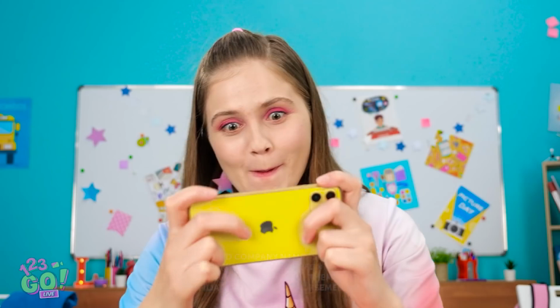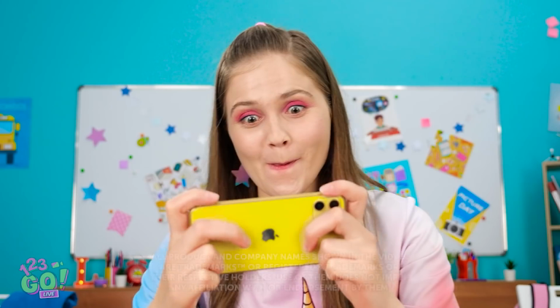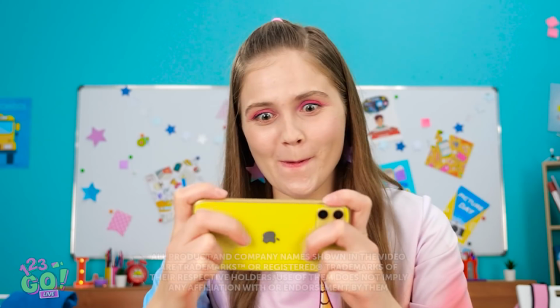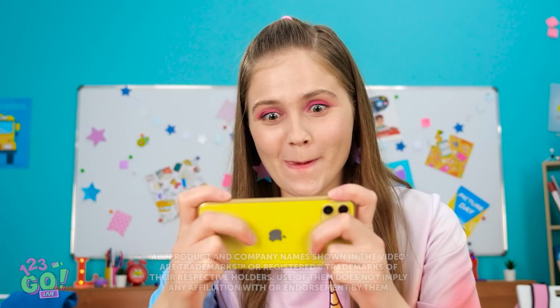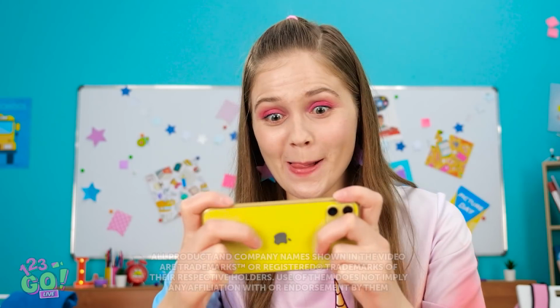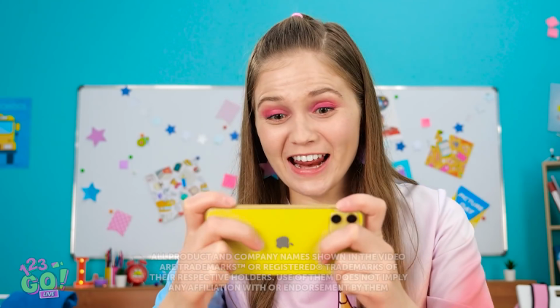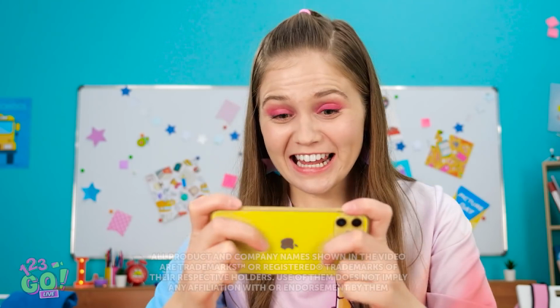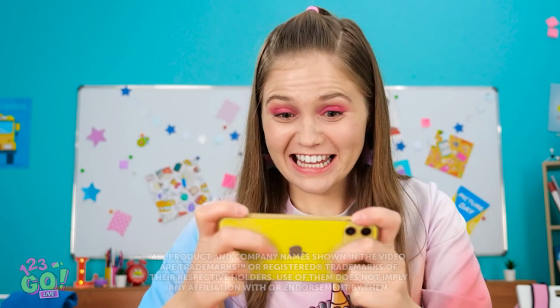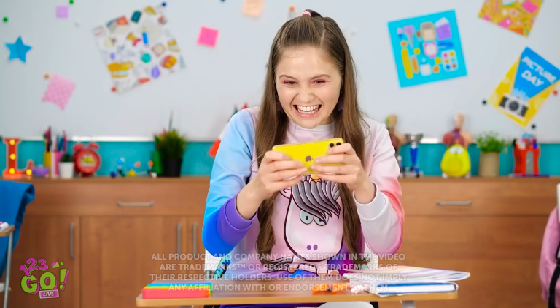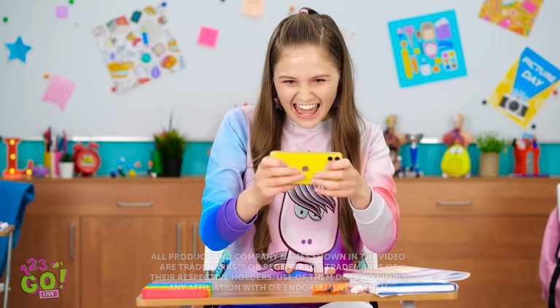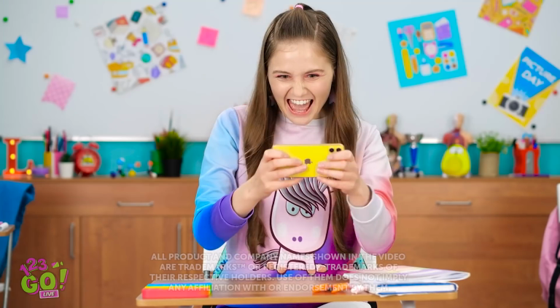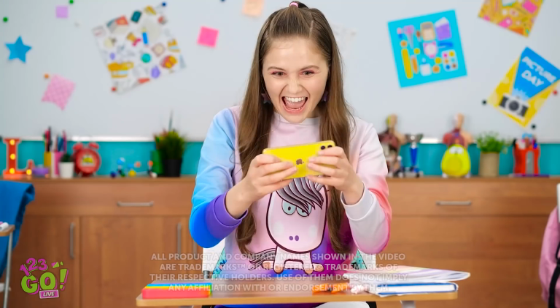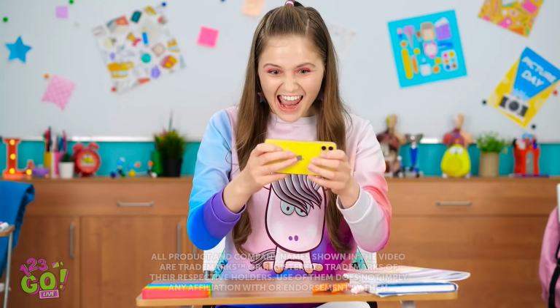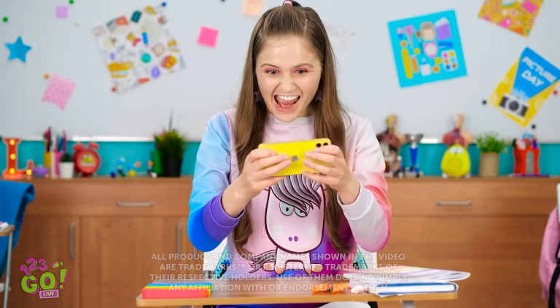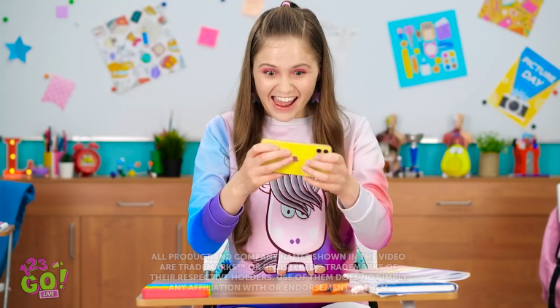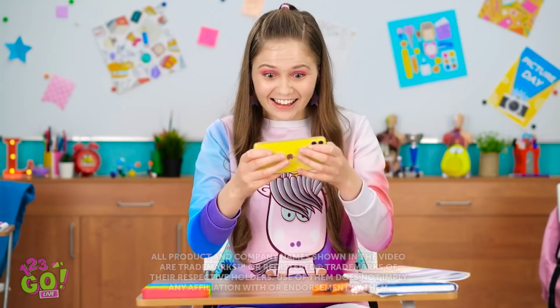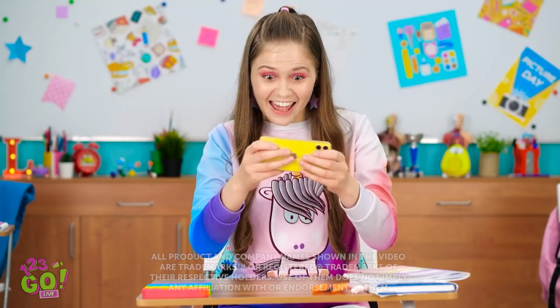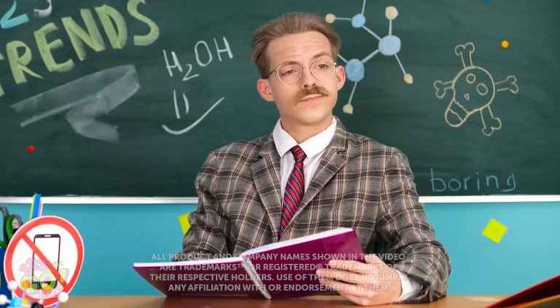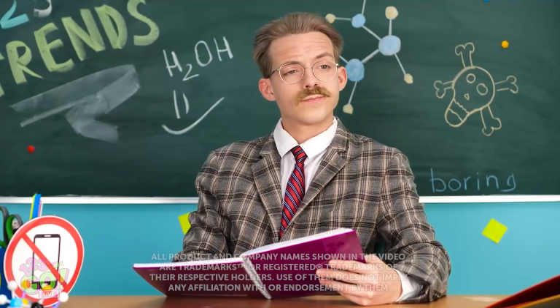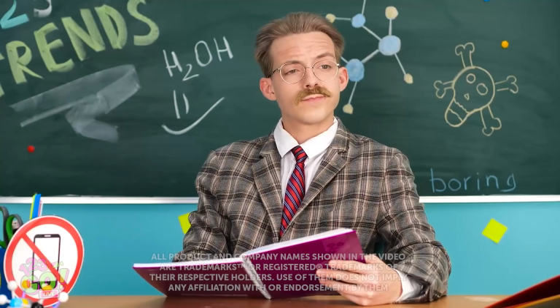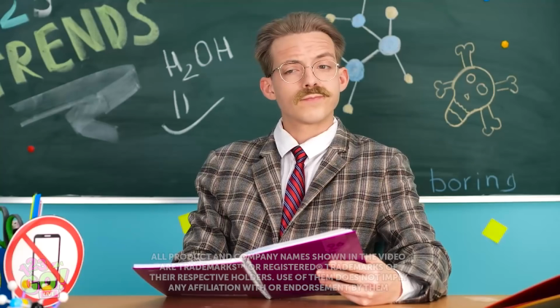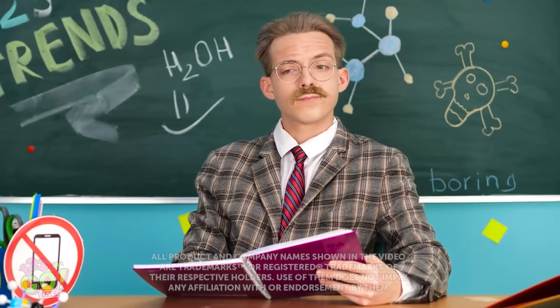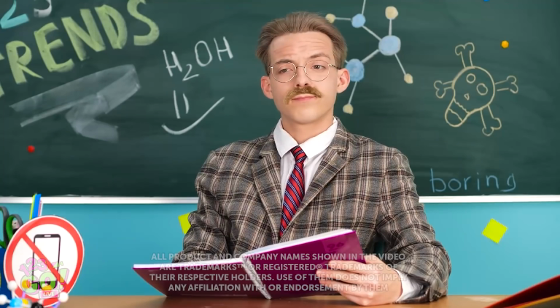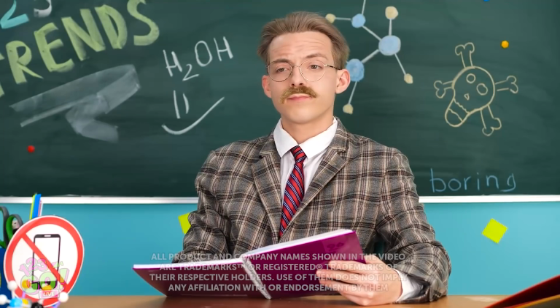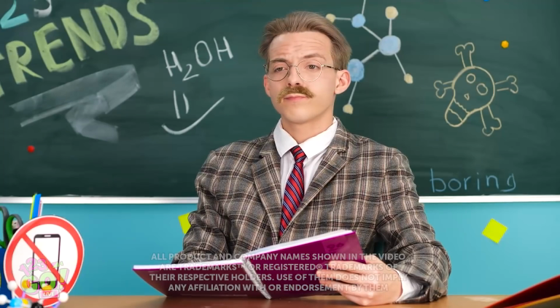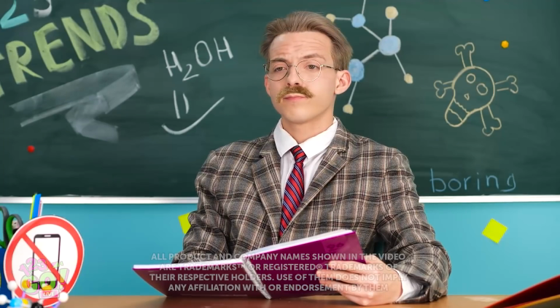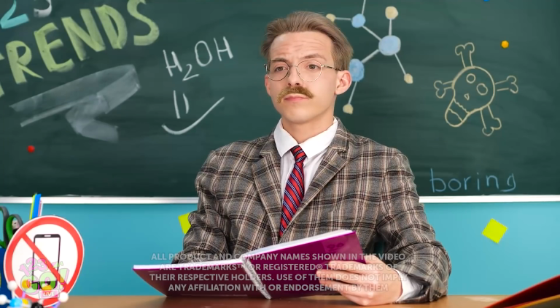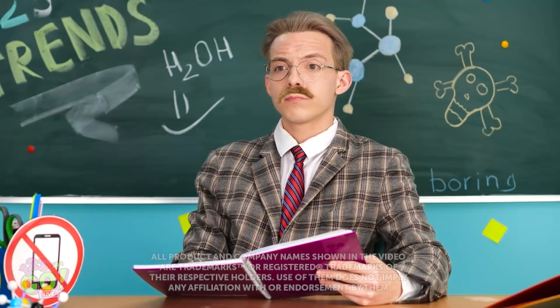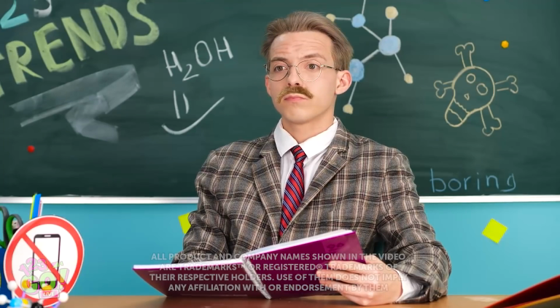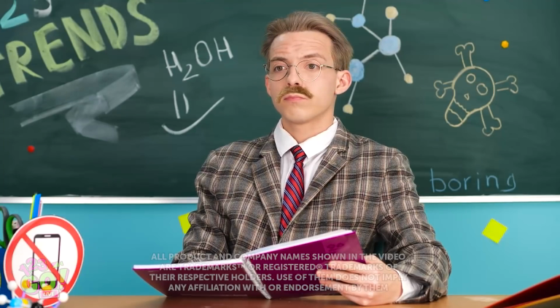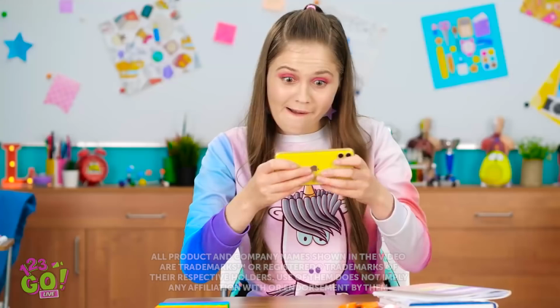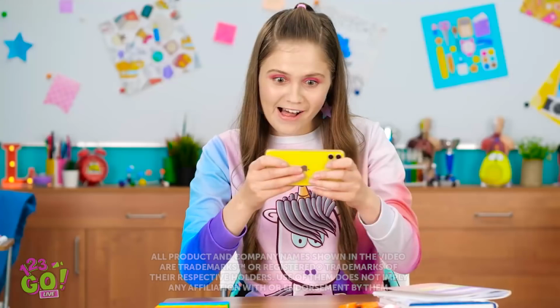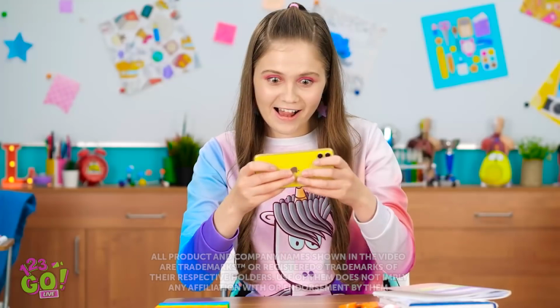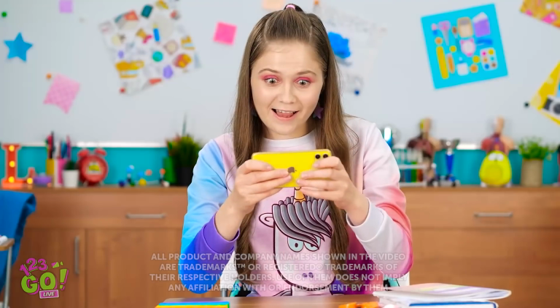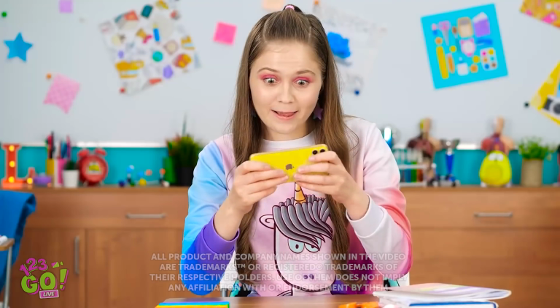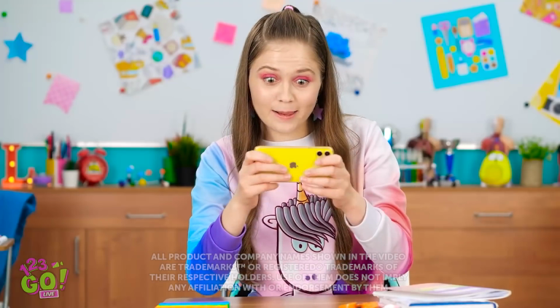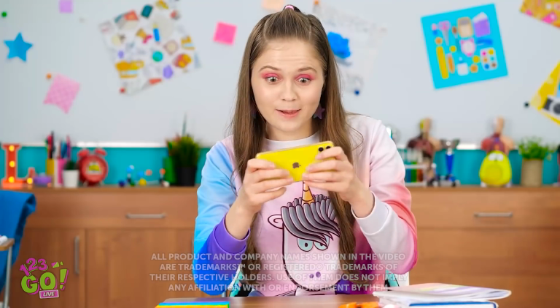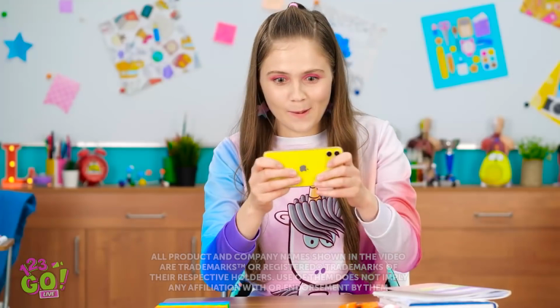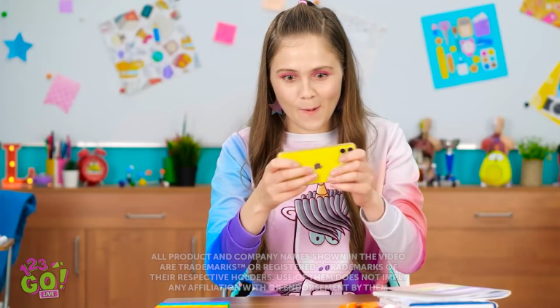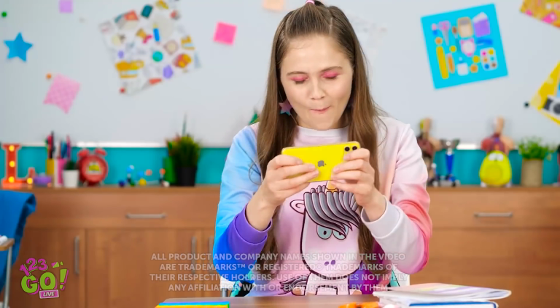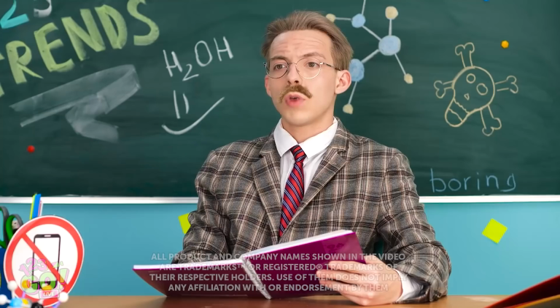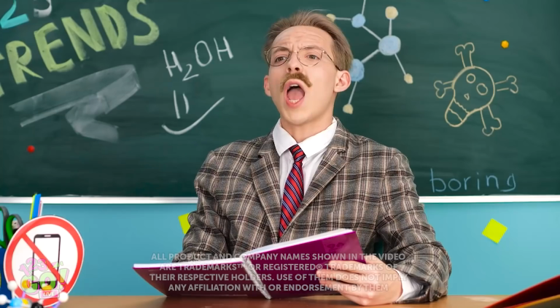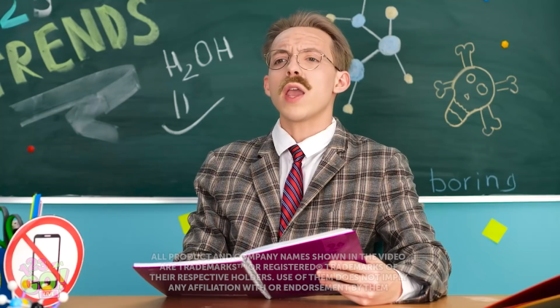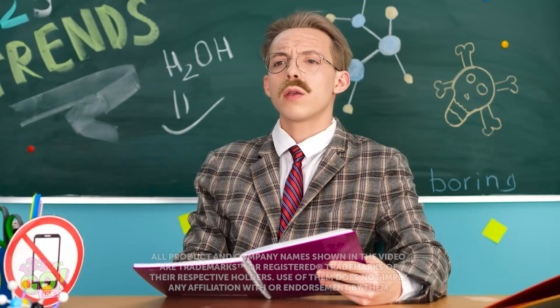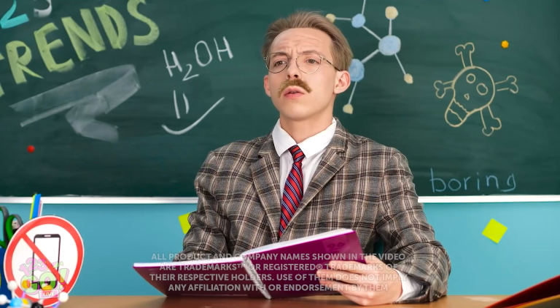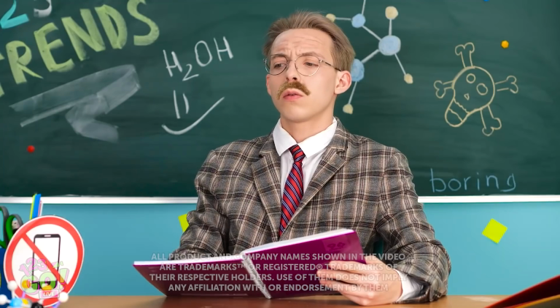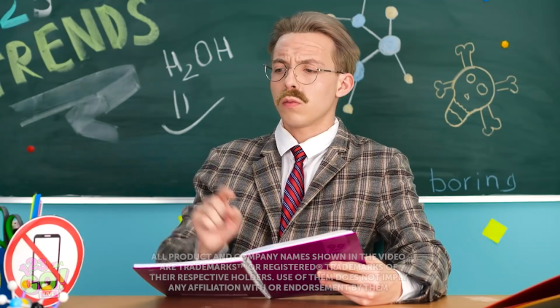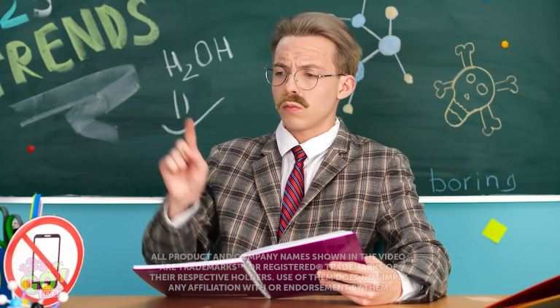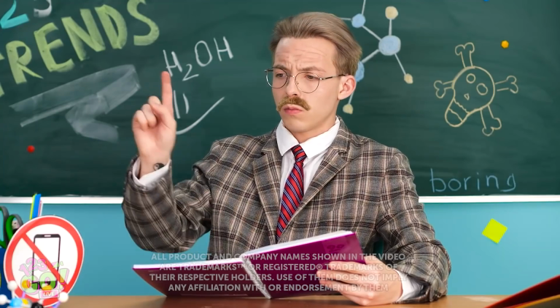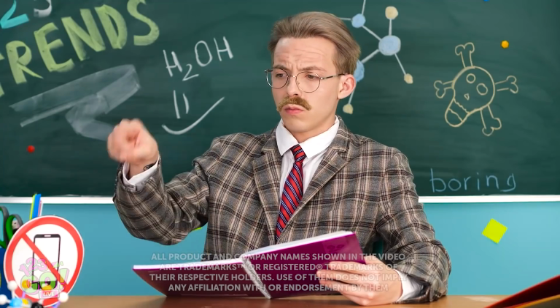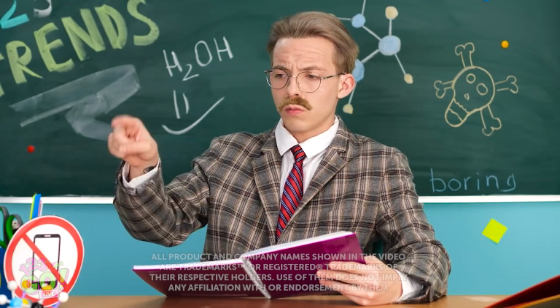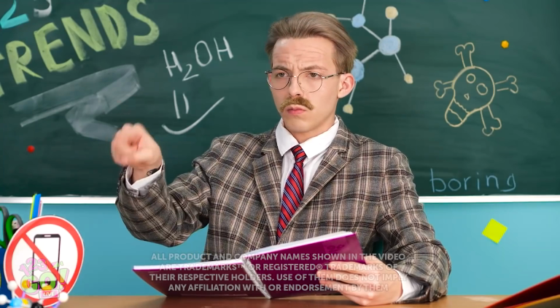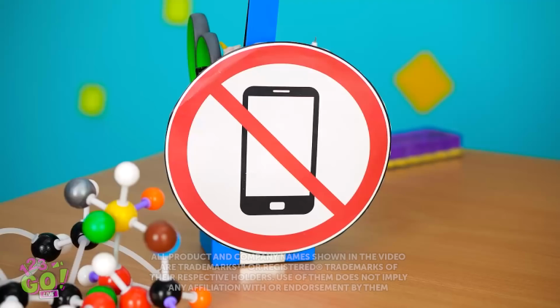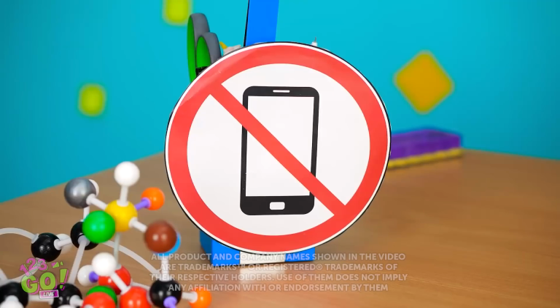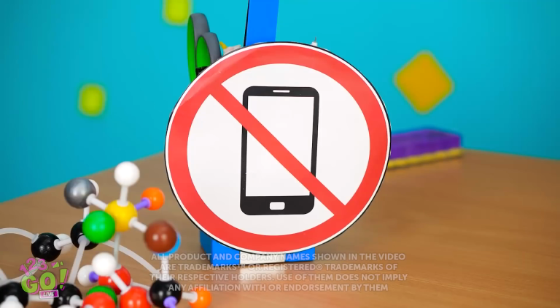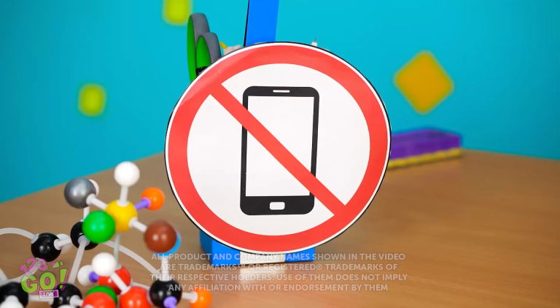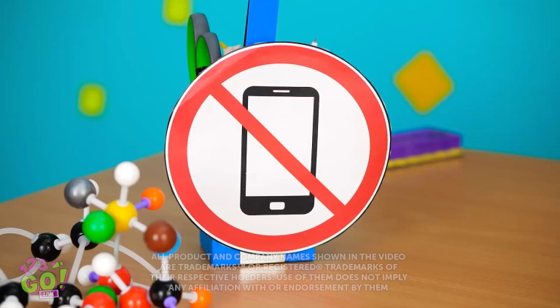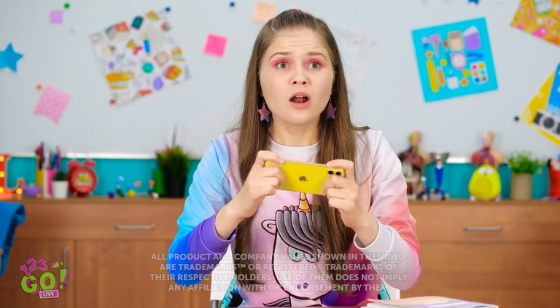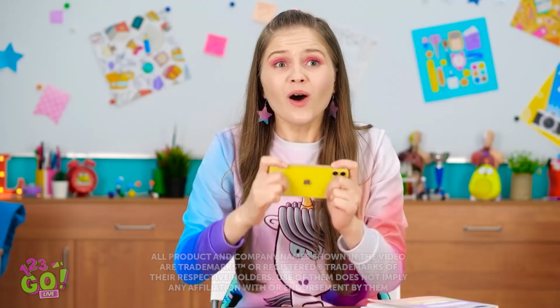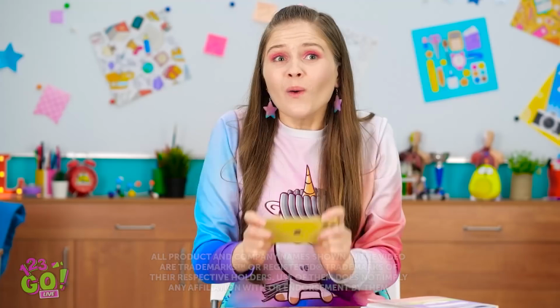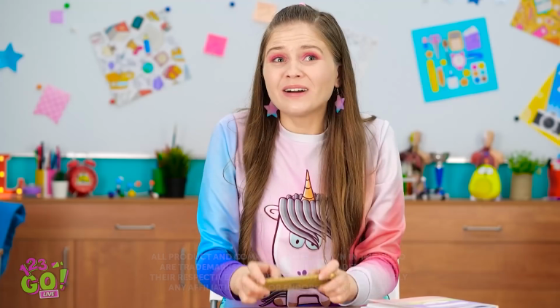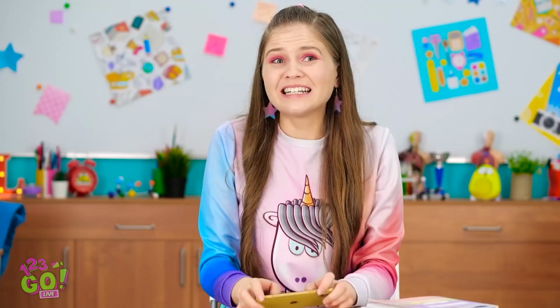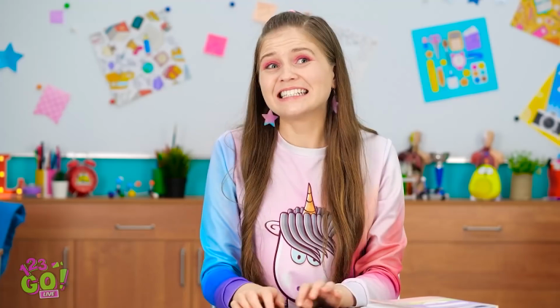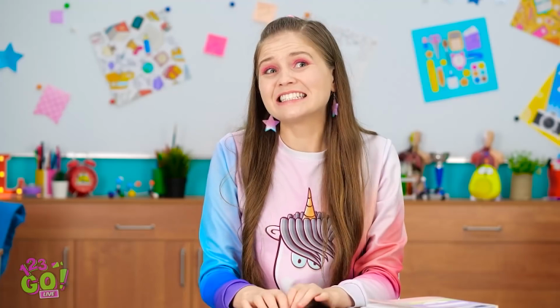YES! FASTER! GO! Excuse me? Is that a phone? Not in my classroom!